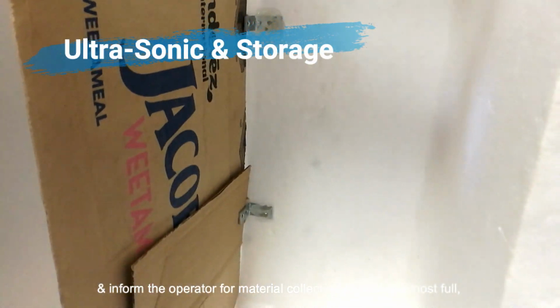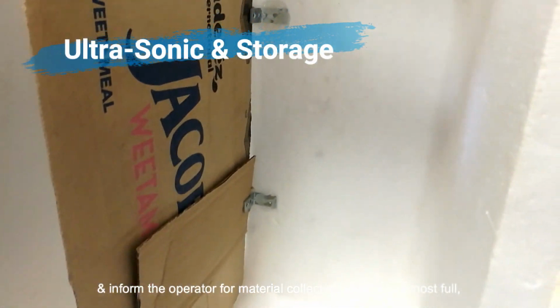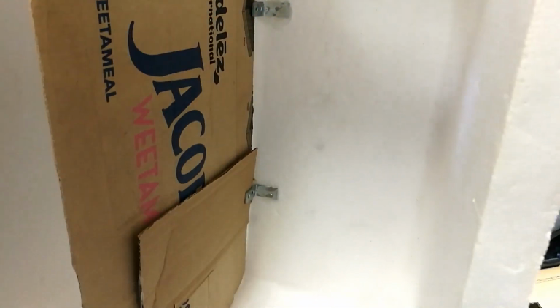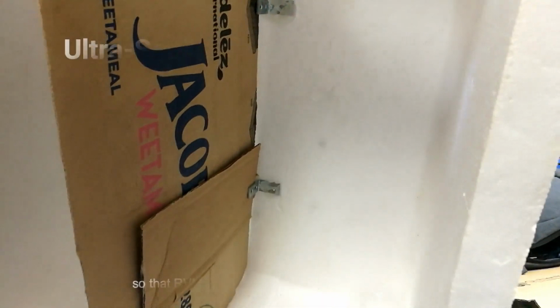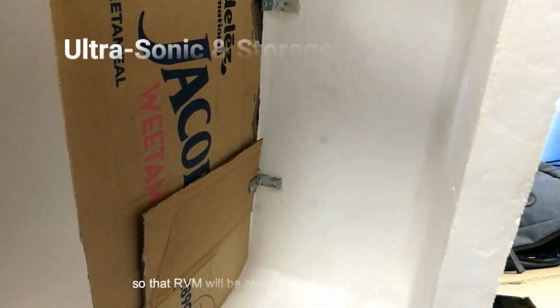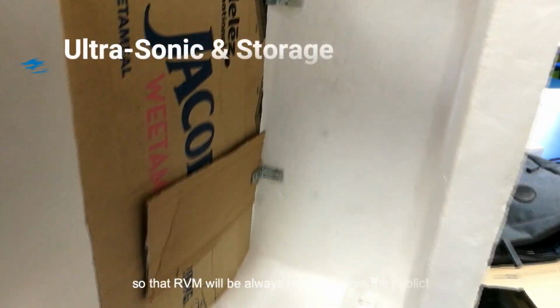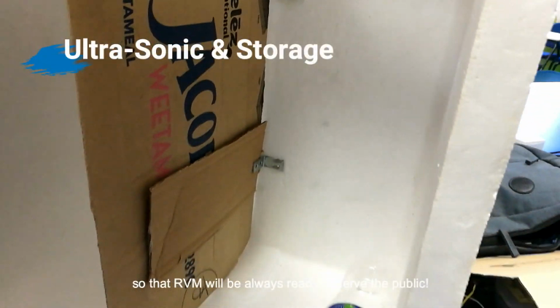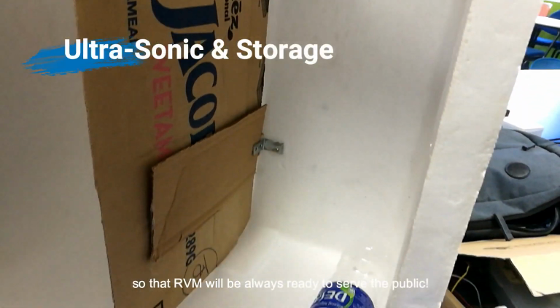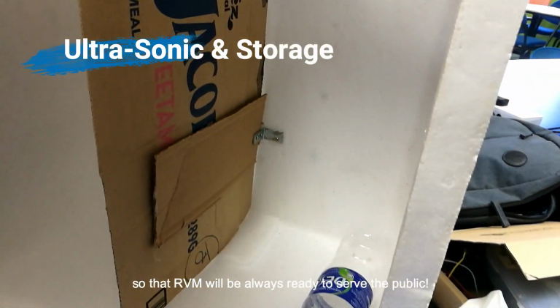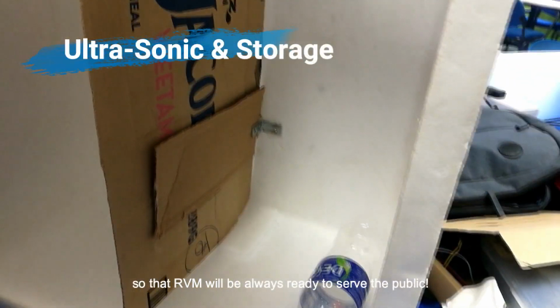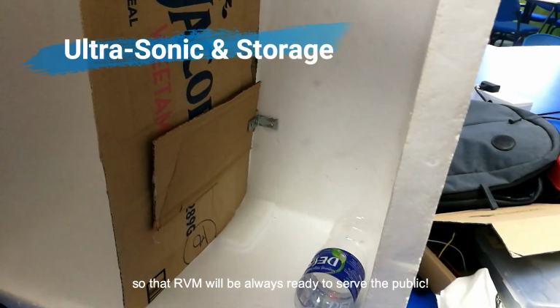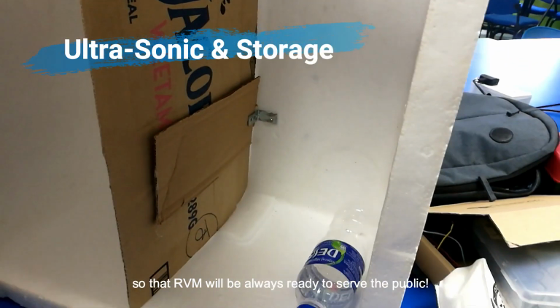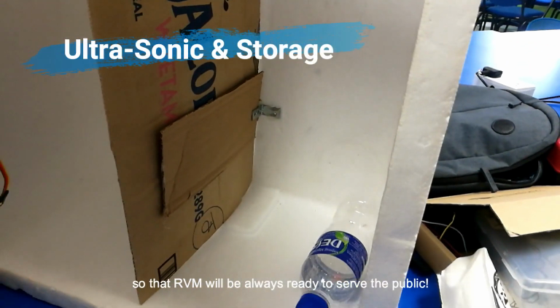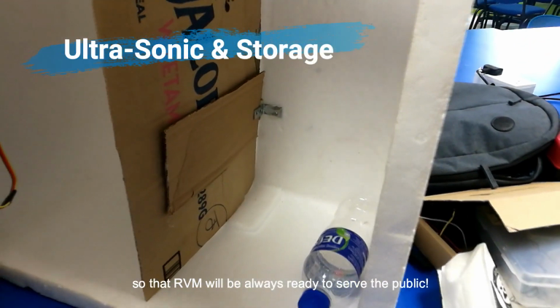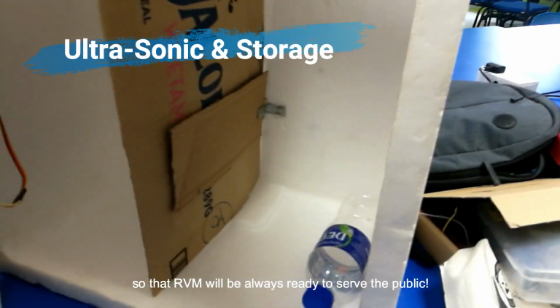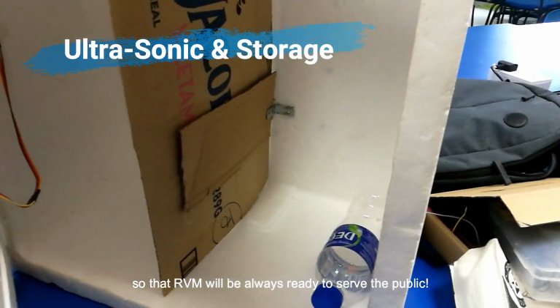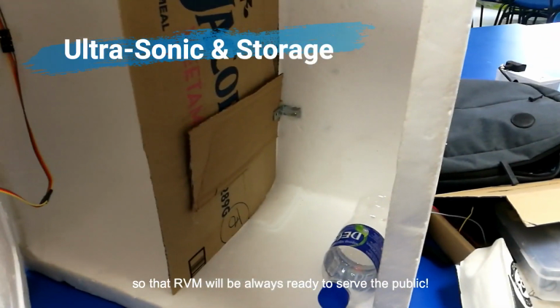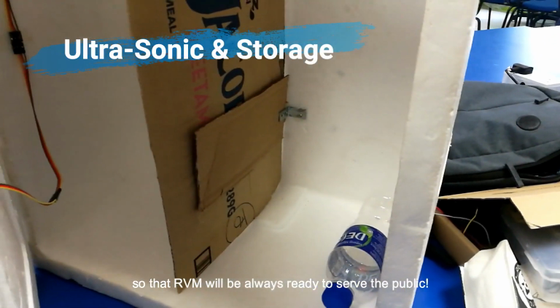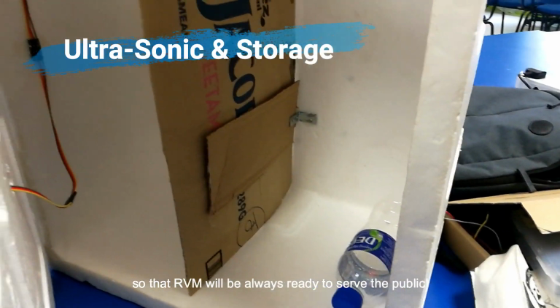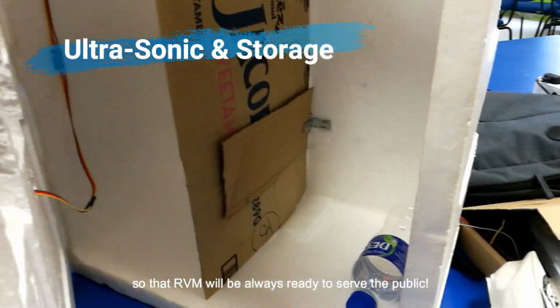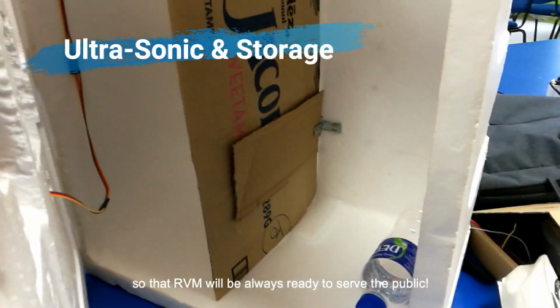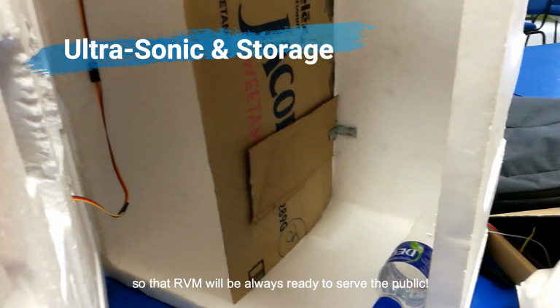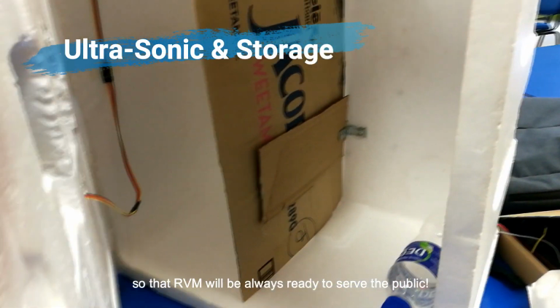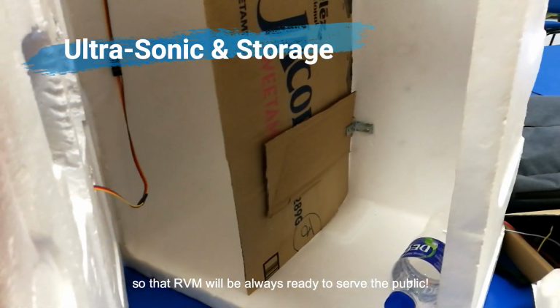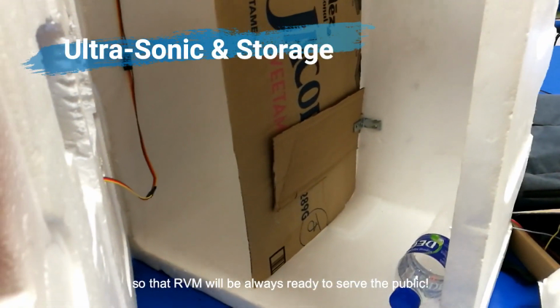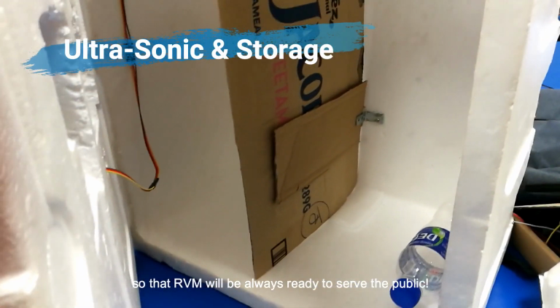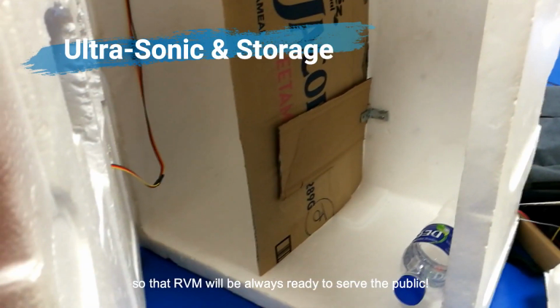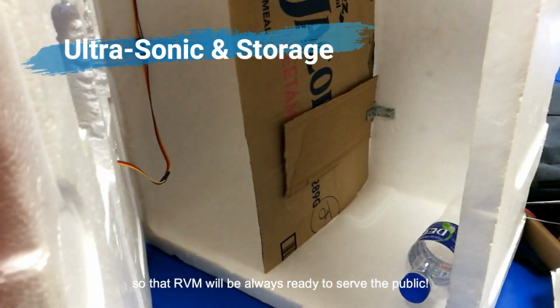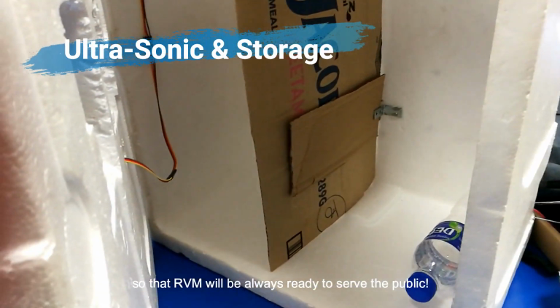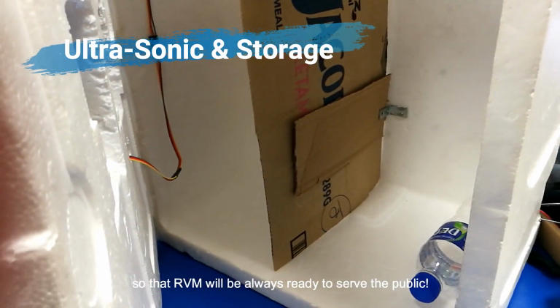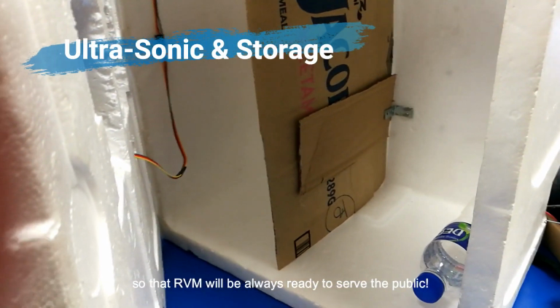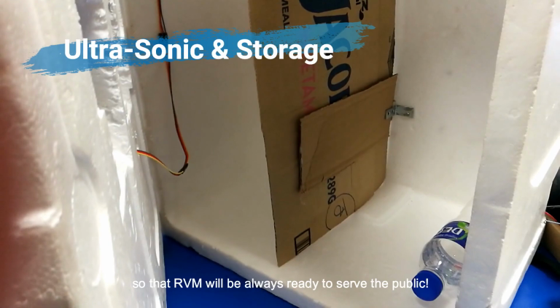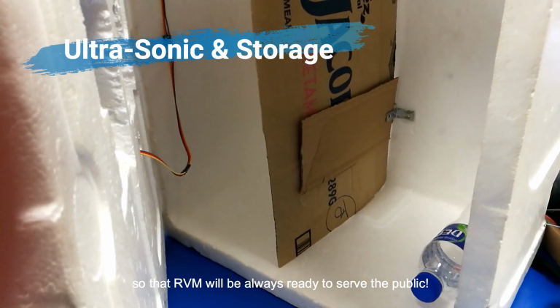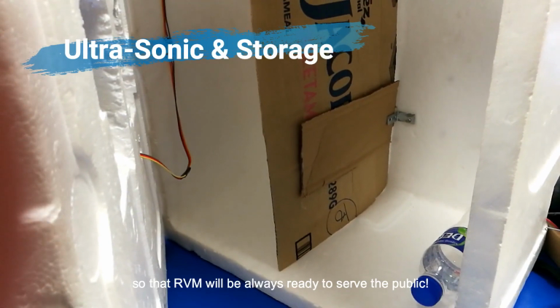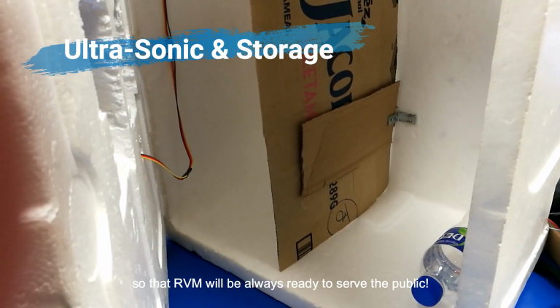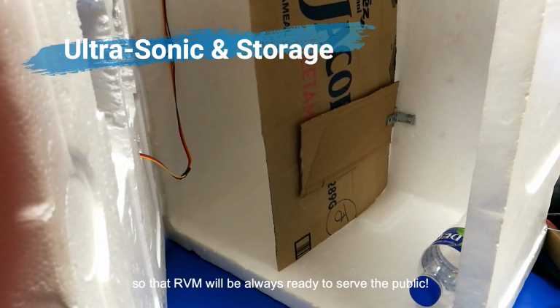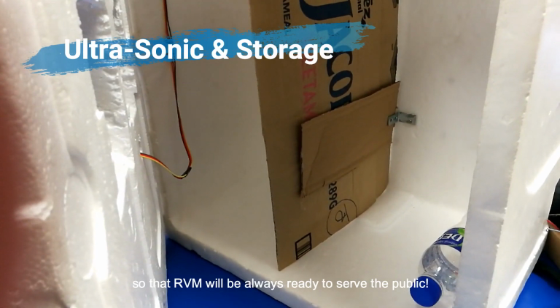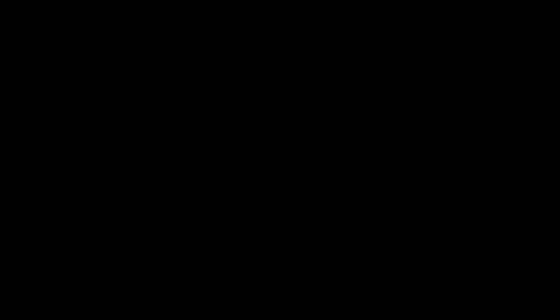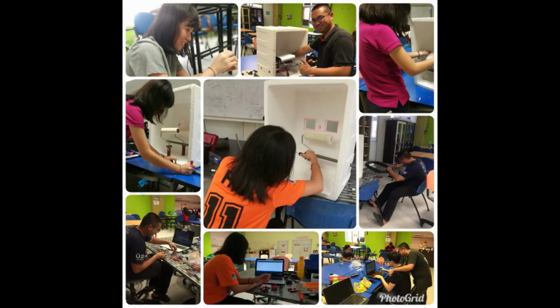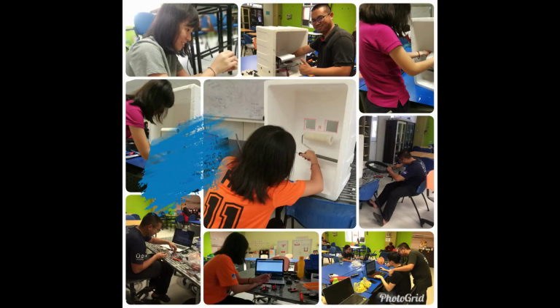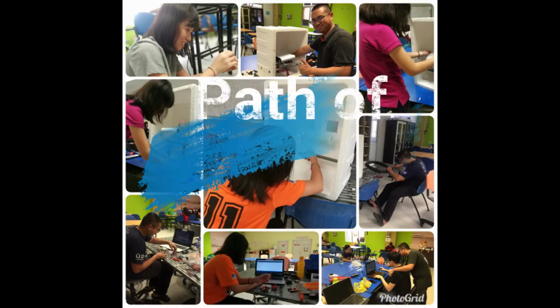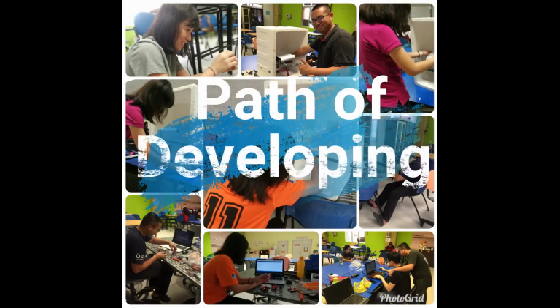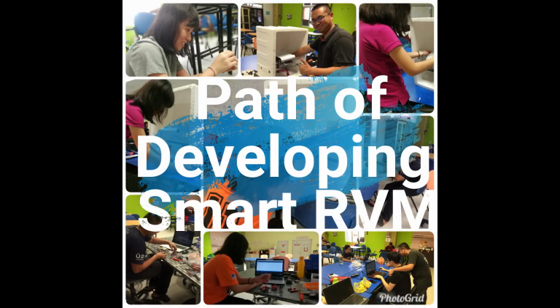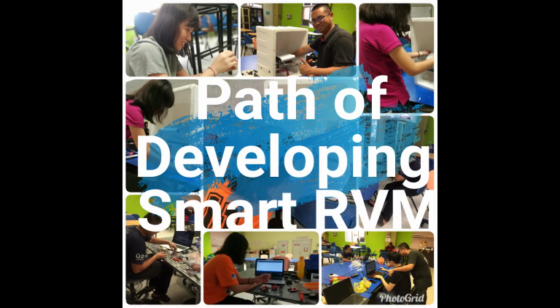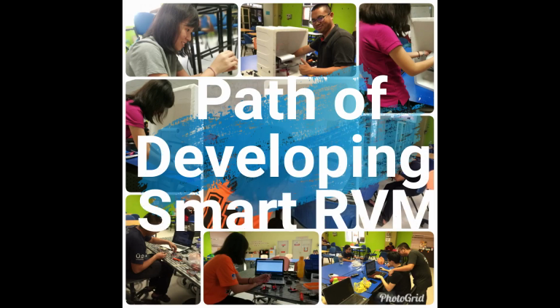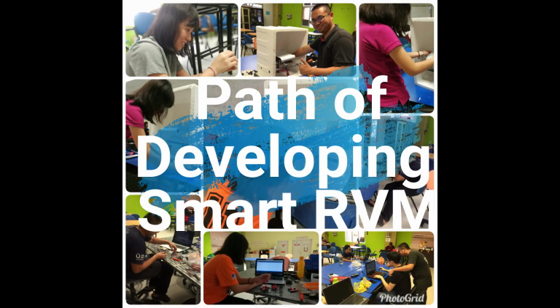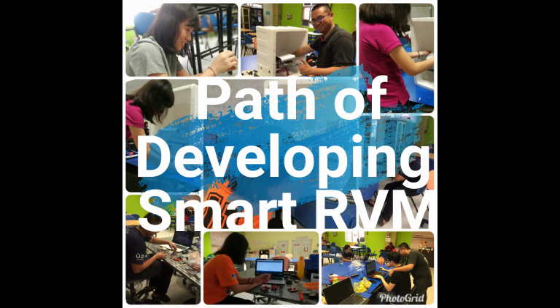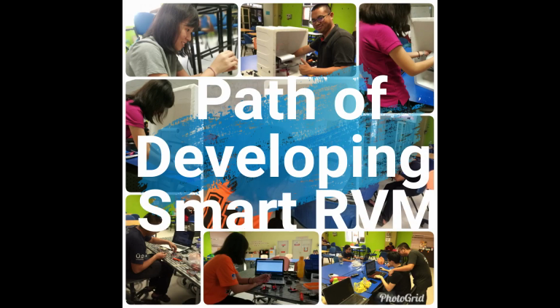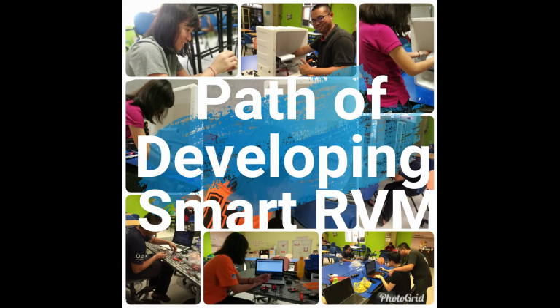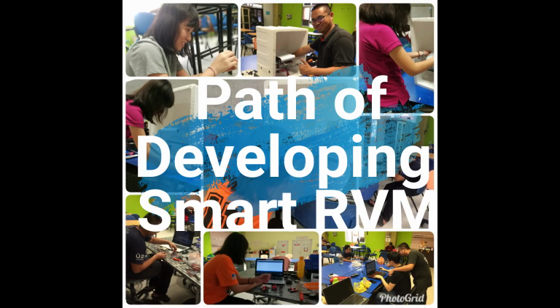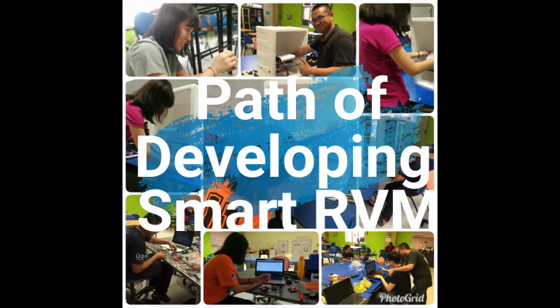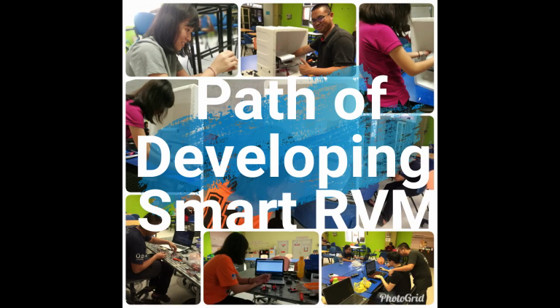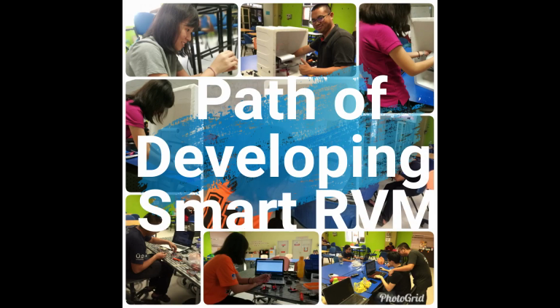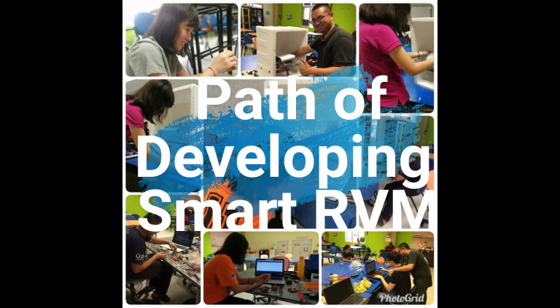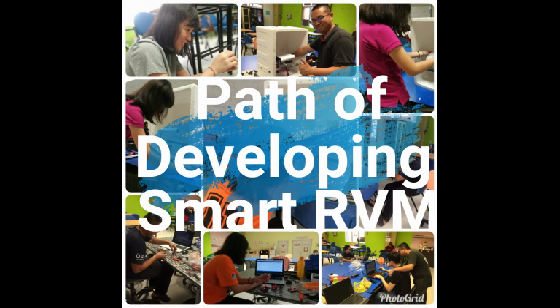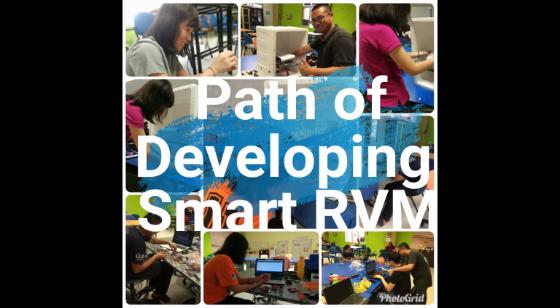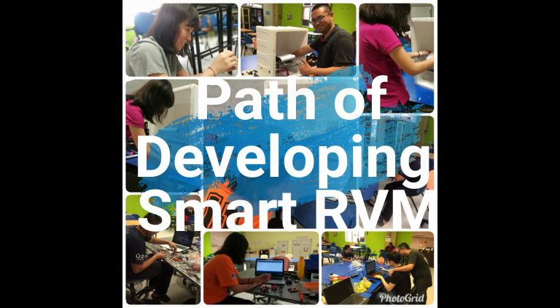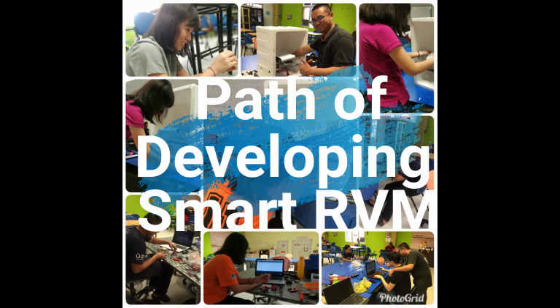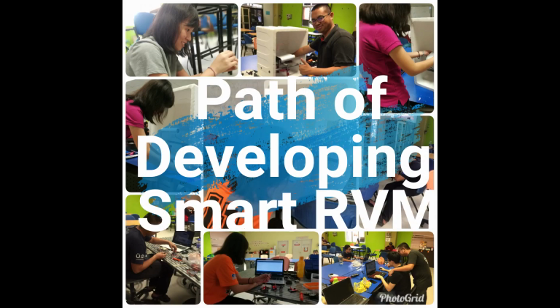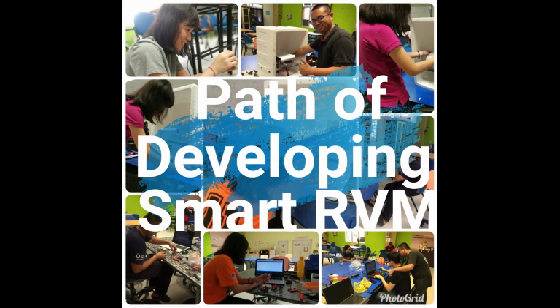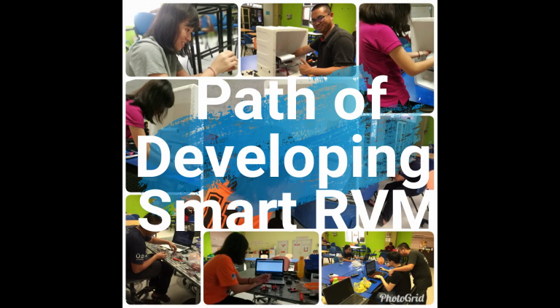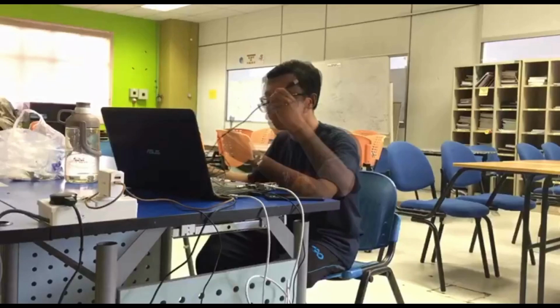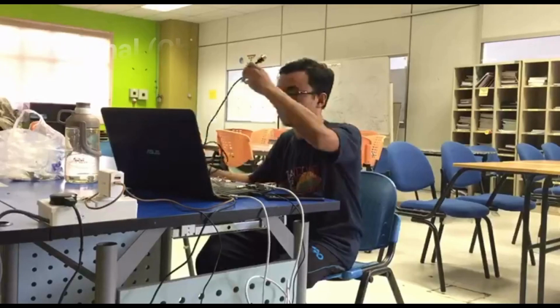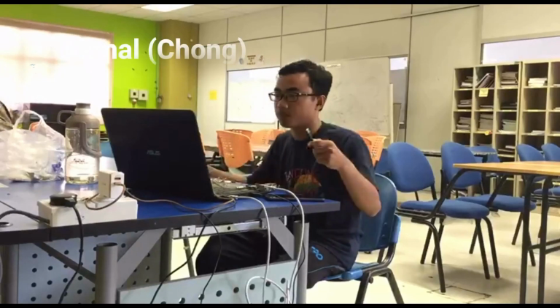So that the RVM will always be ready to serve. This concludes the path of developing the Smart RVM.